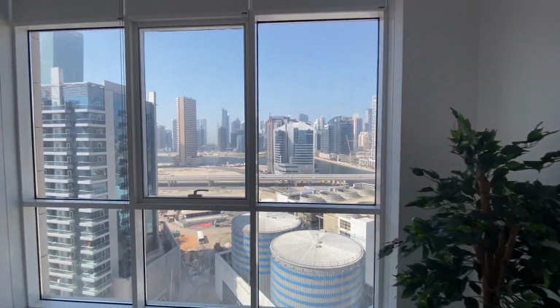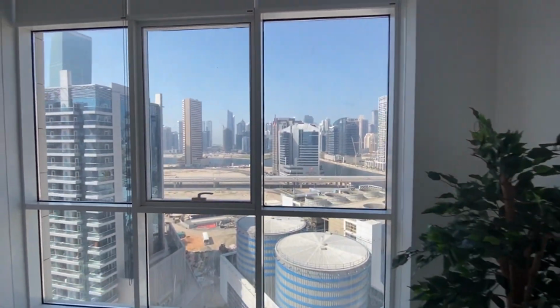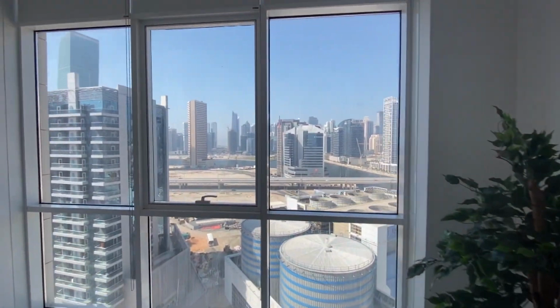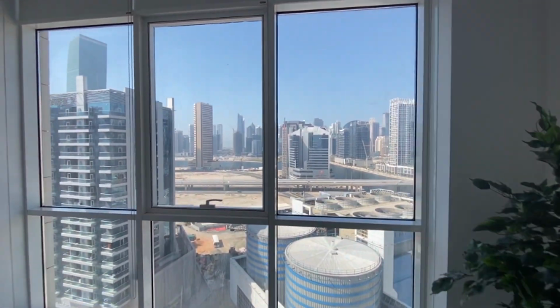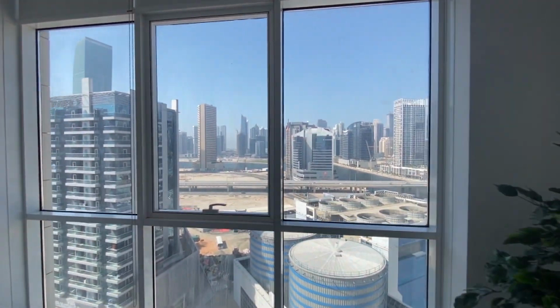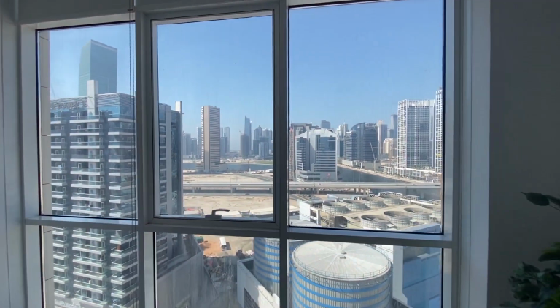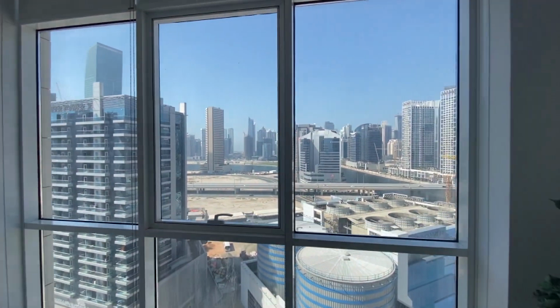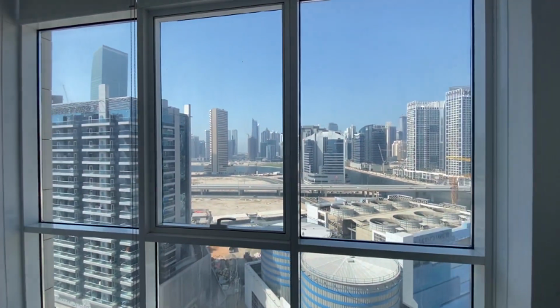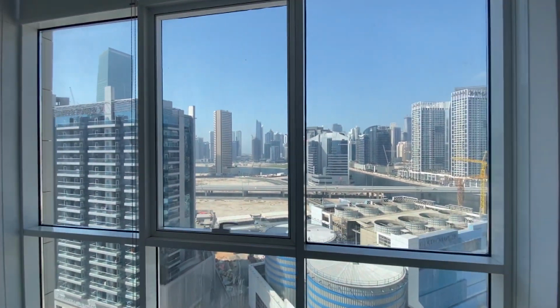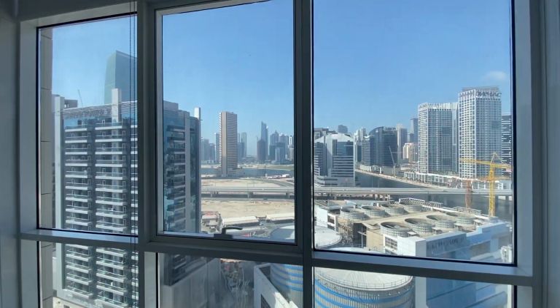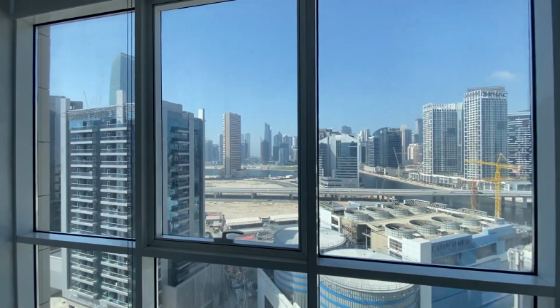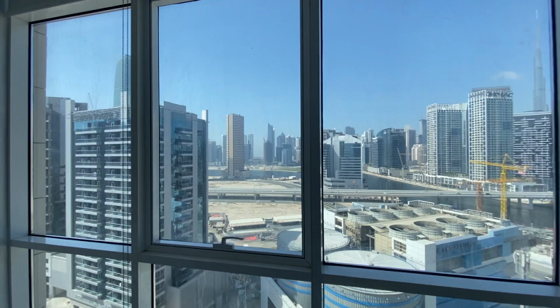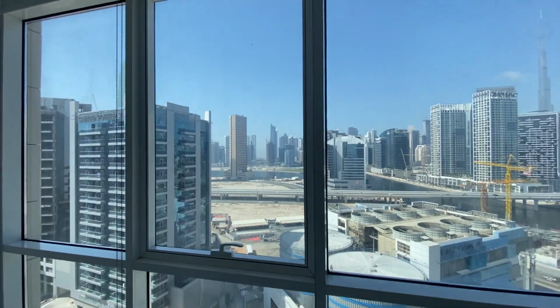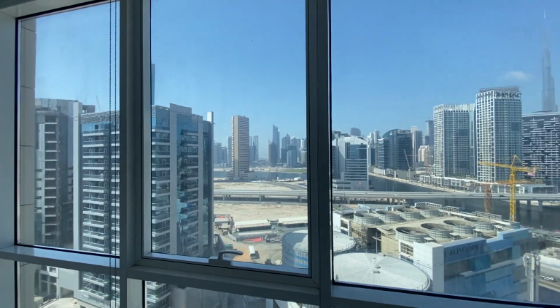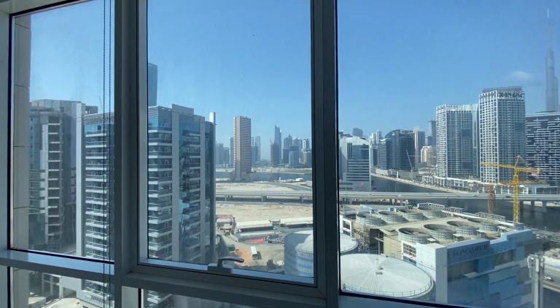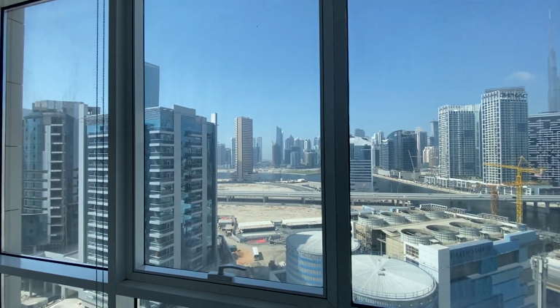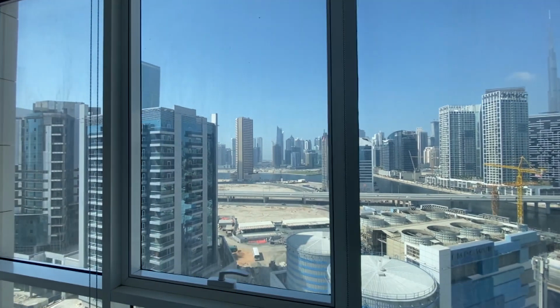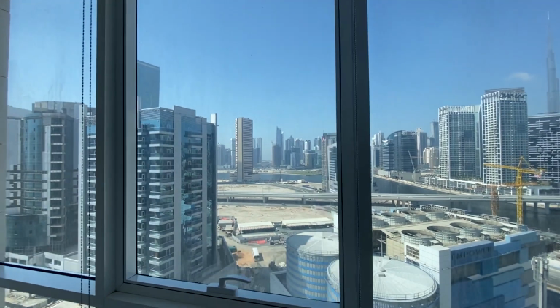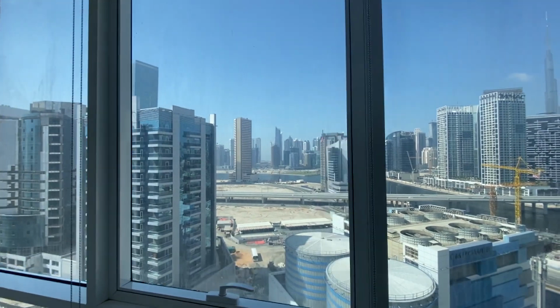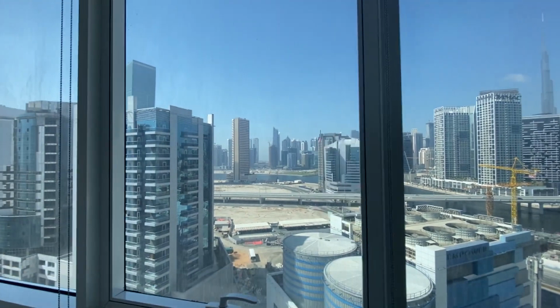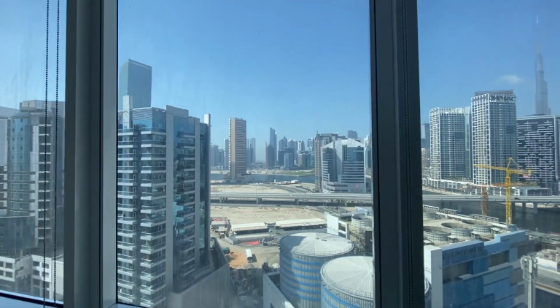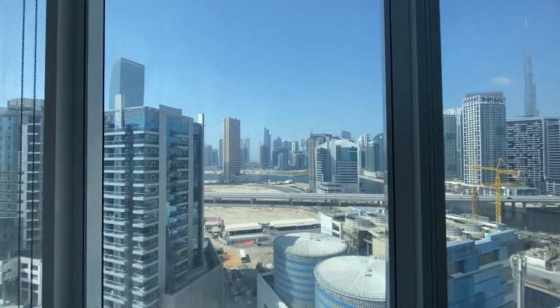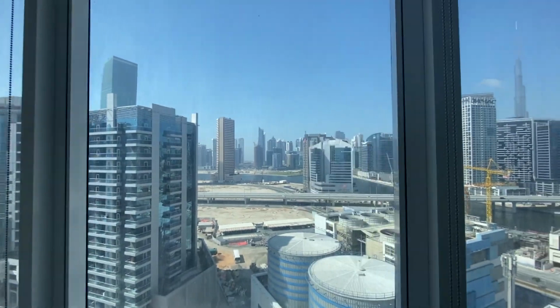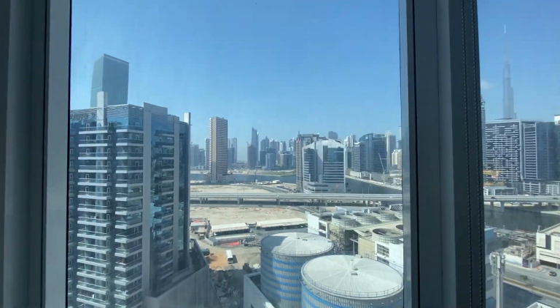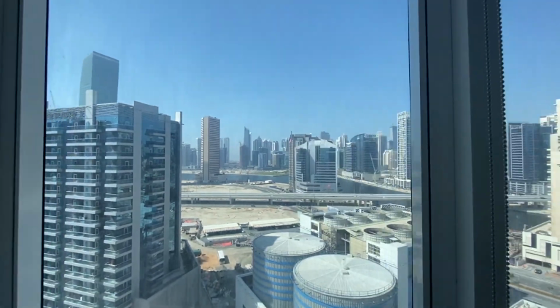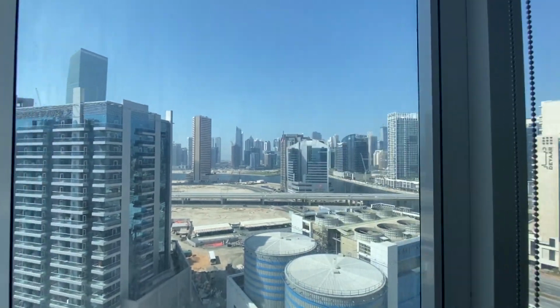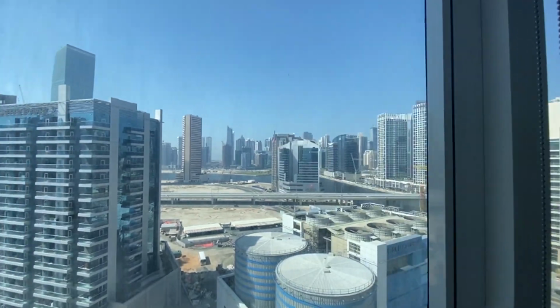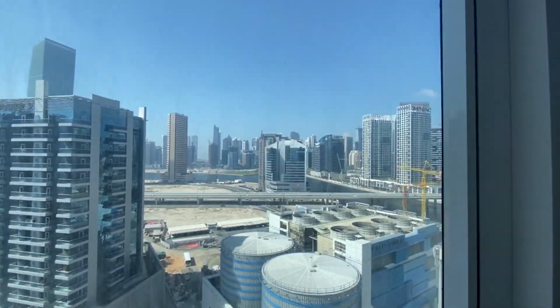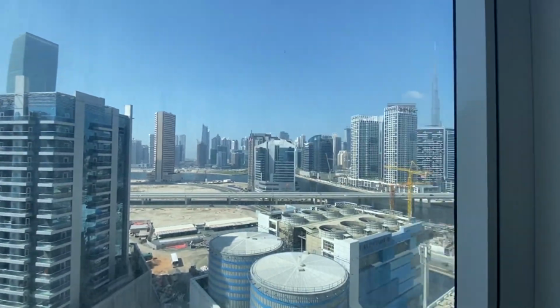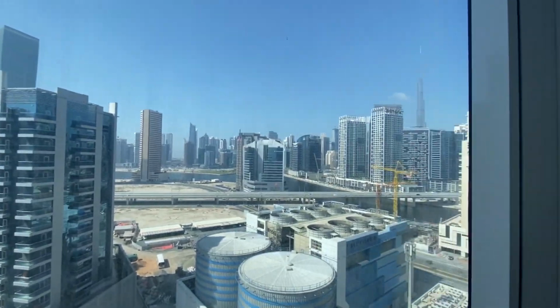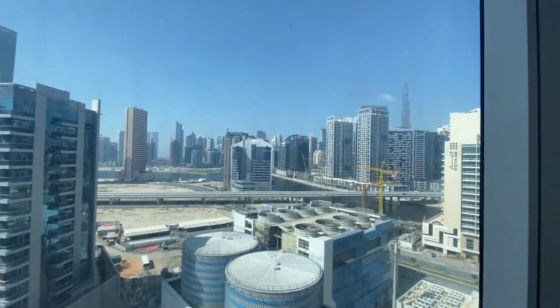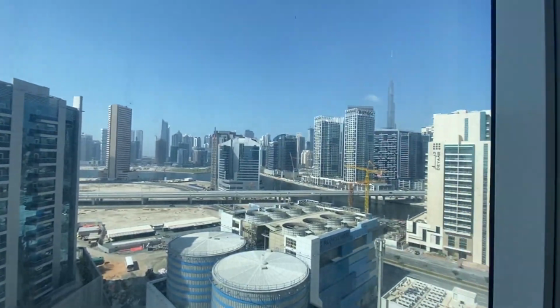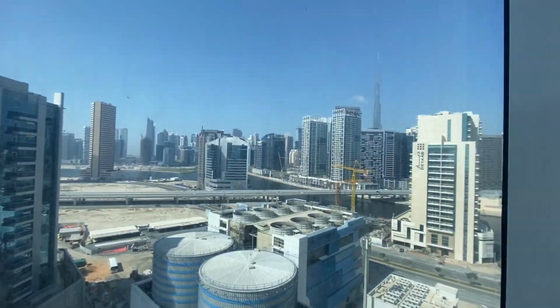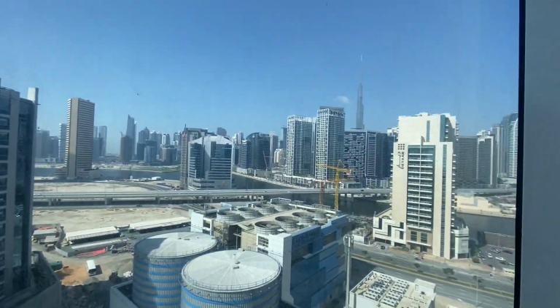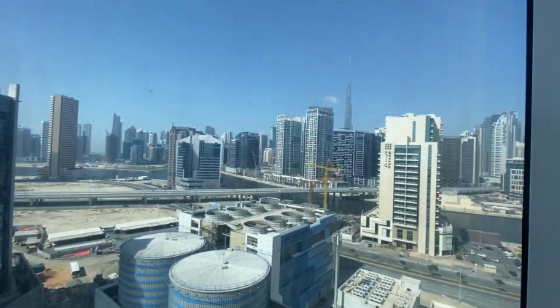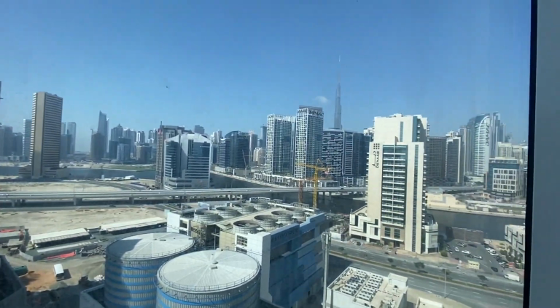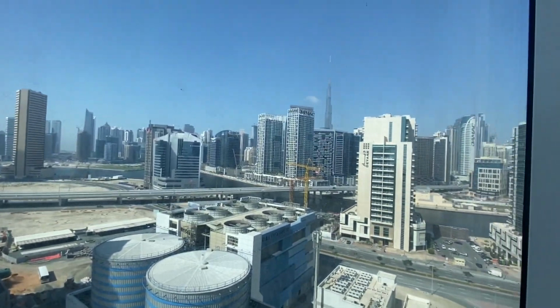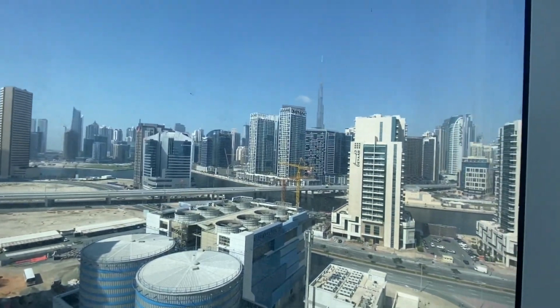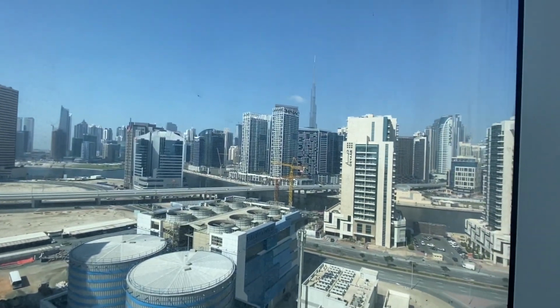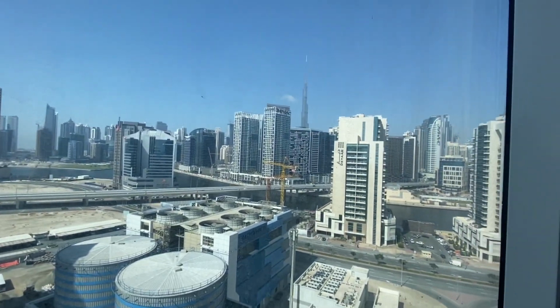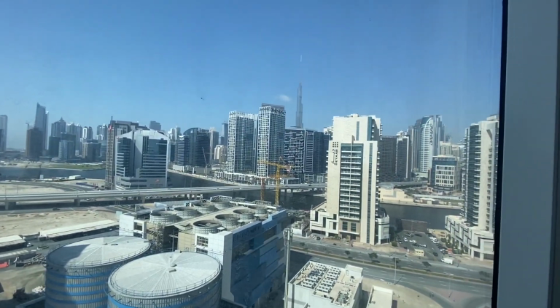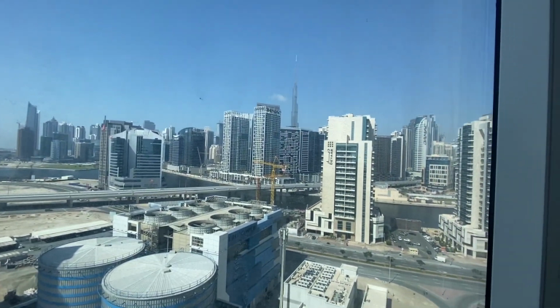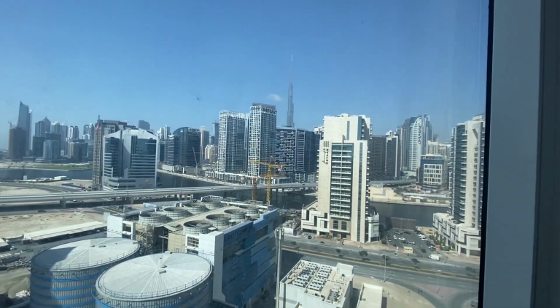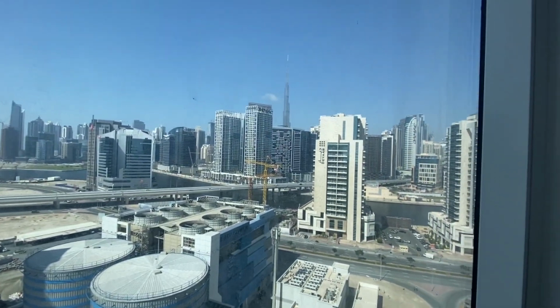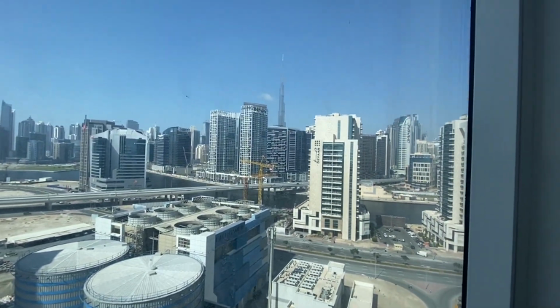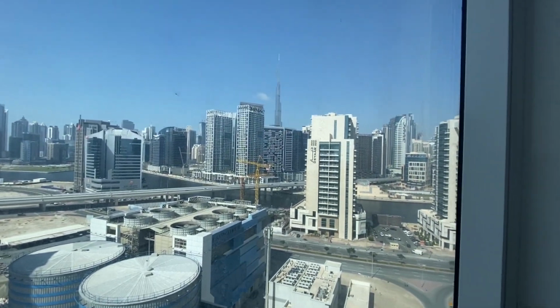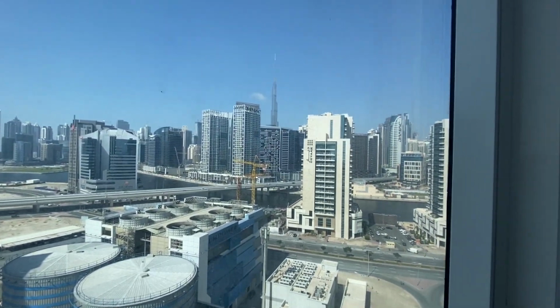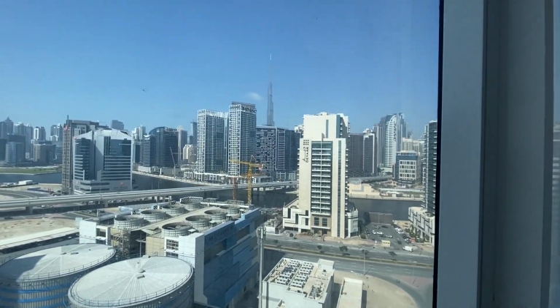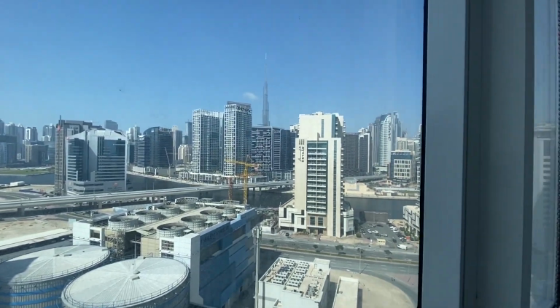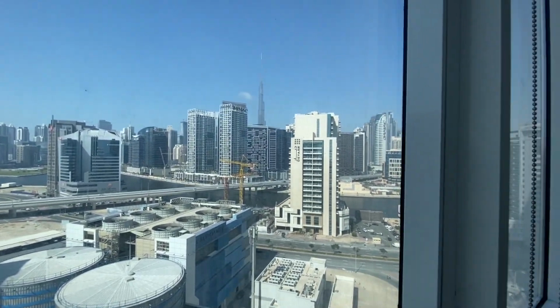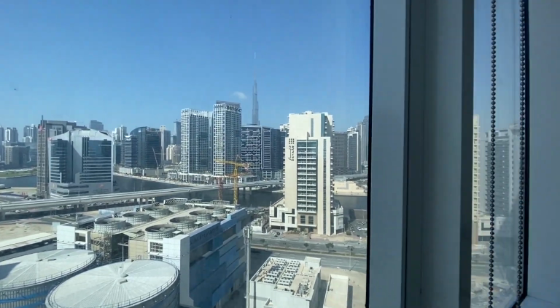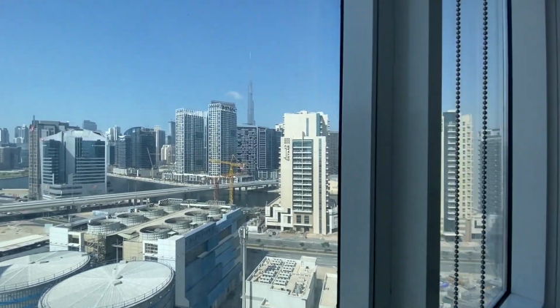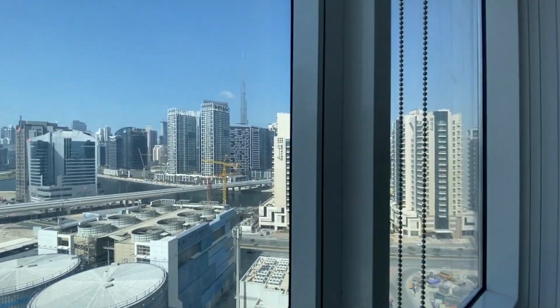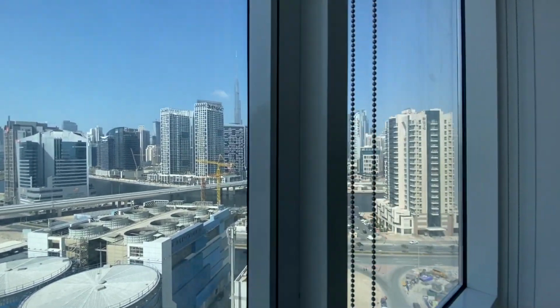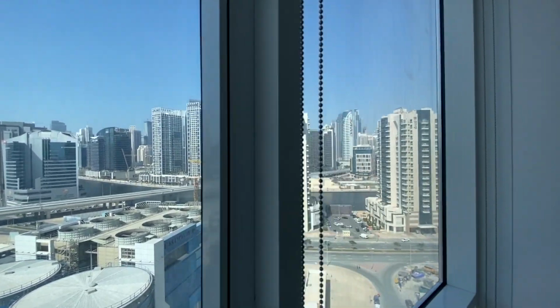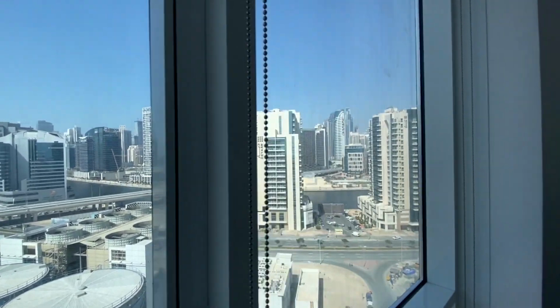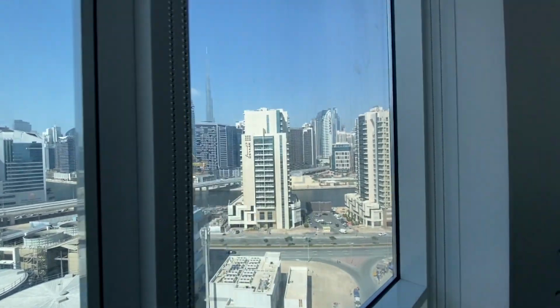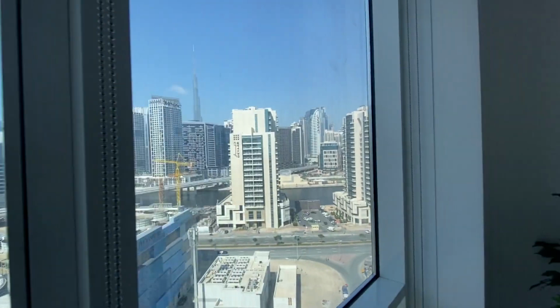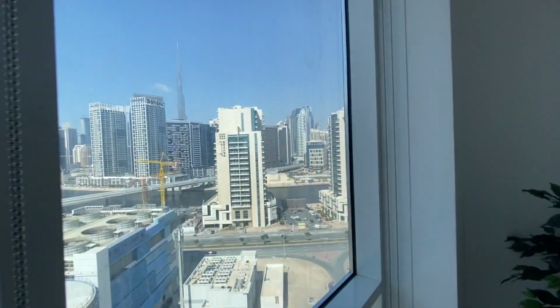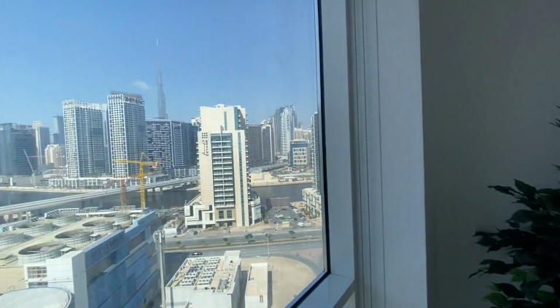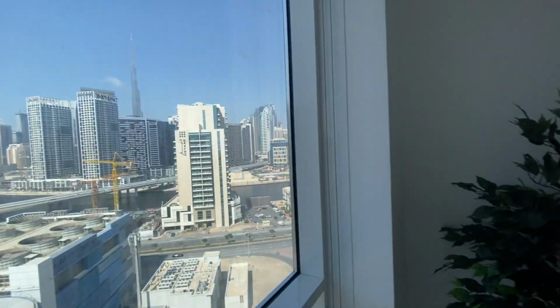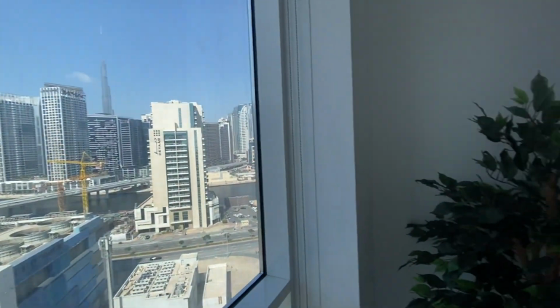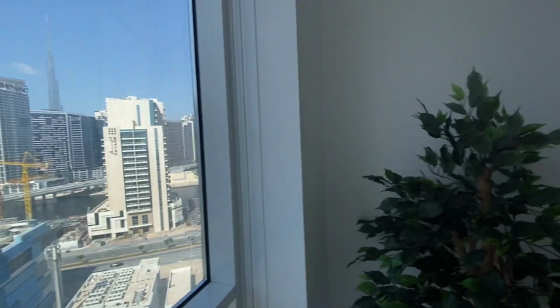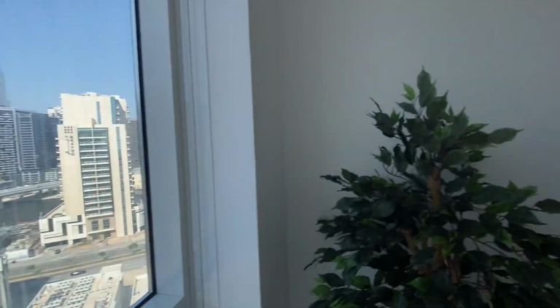Looking out to the canal, there's the famous Burj Khalifa.